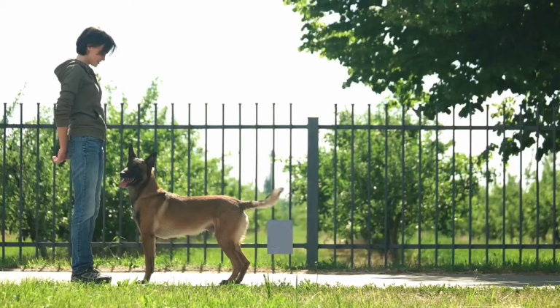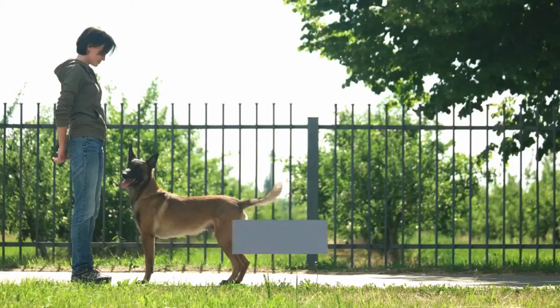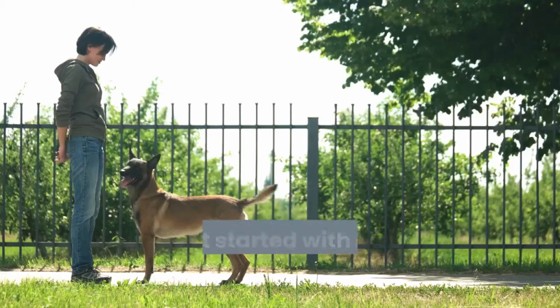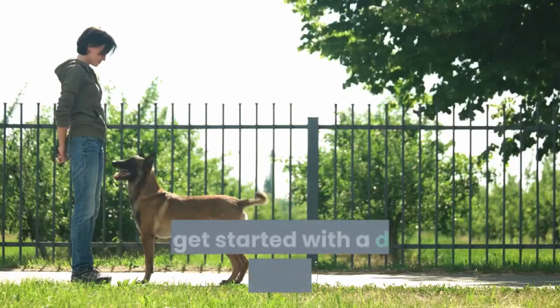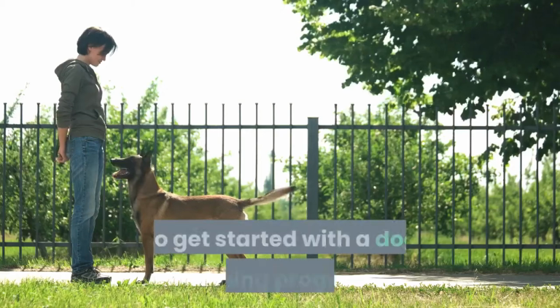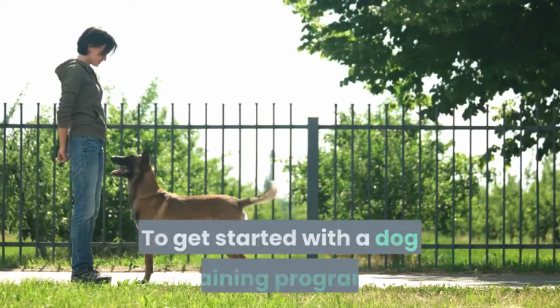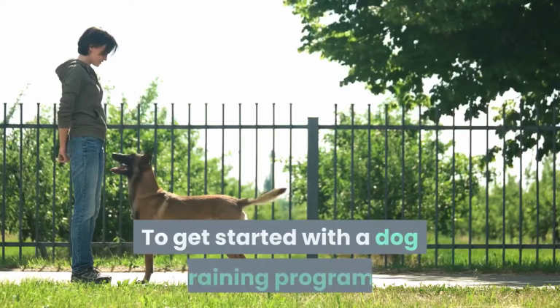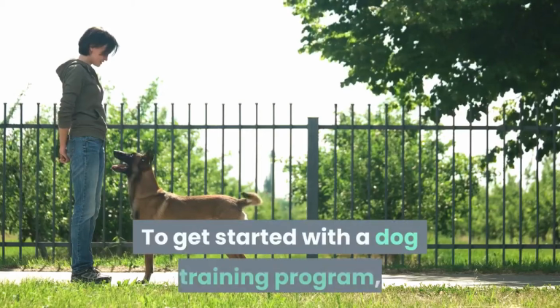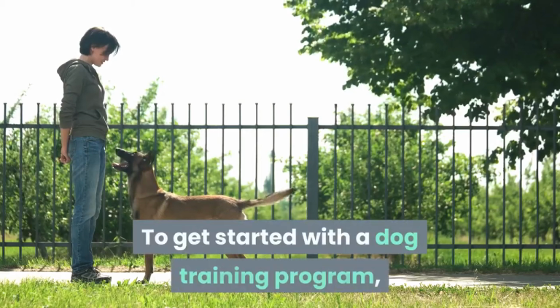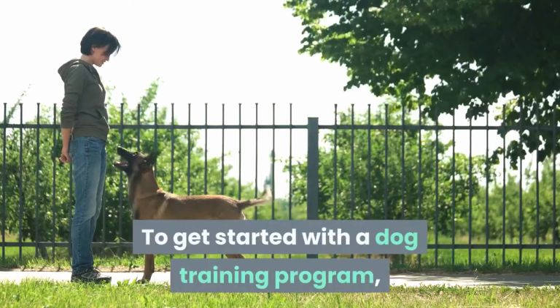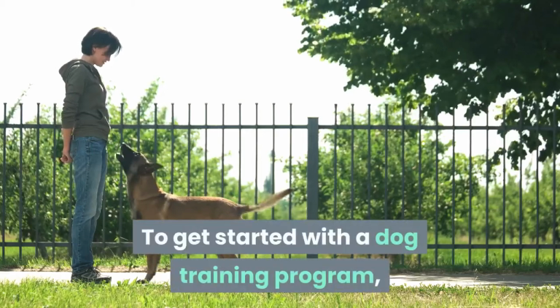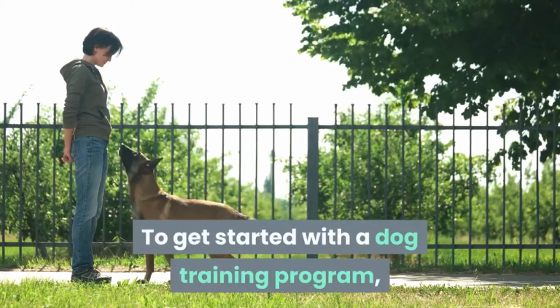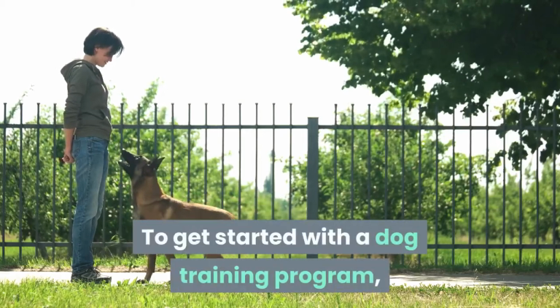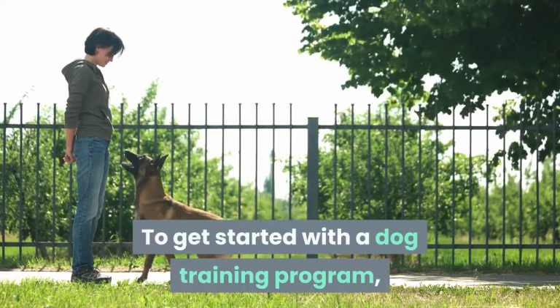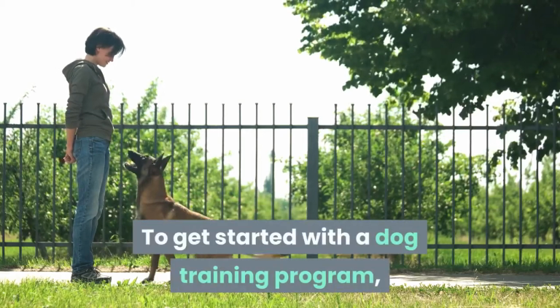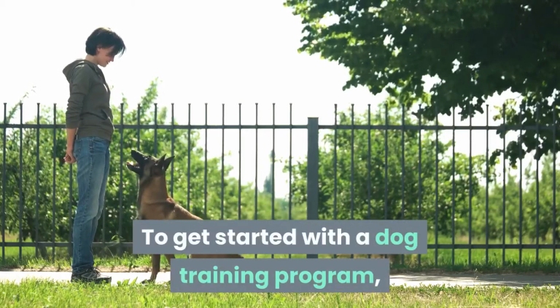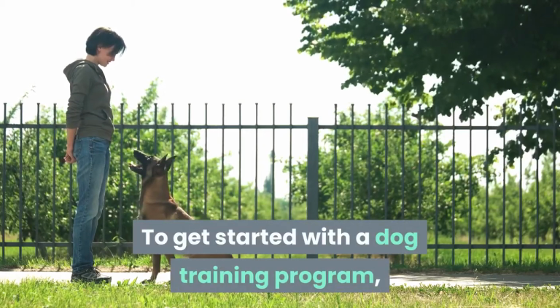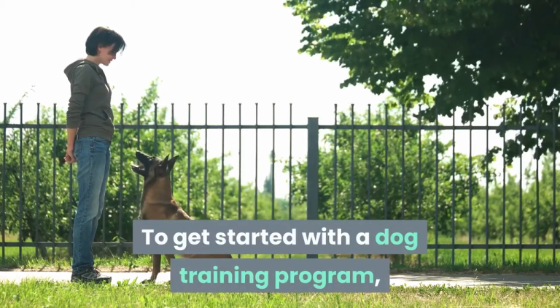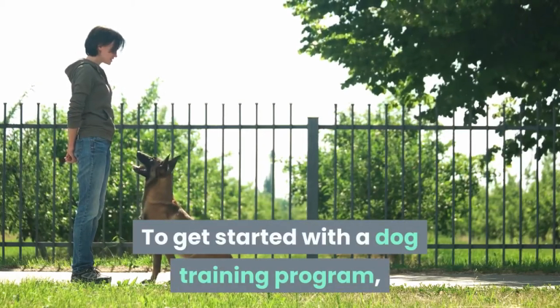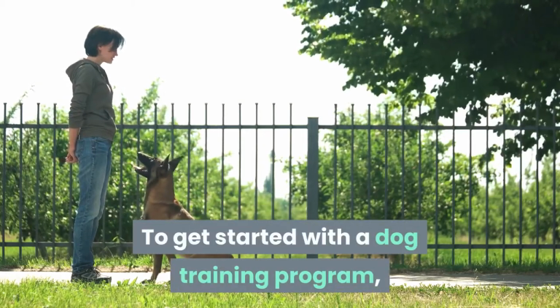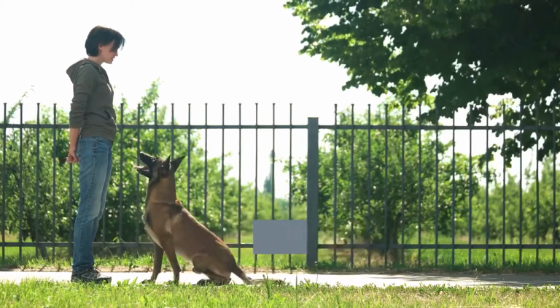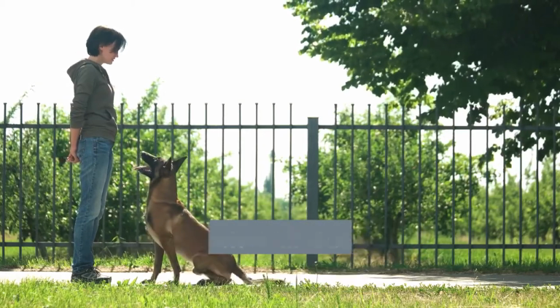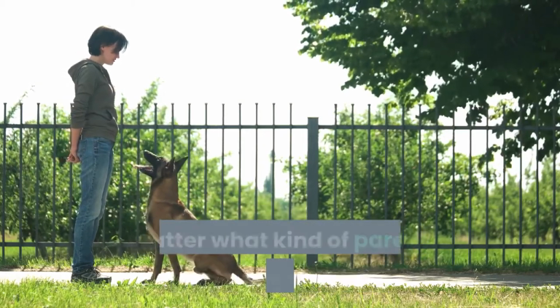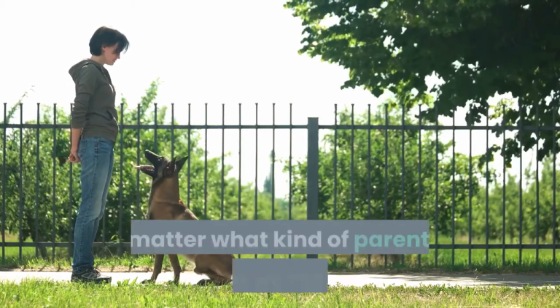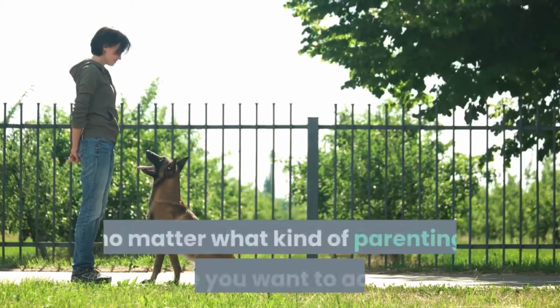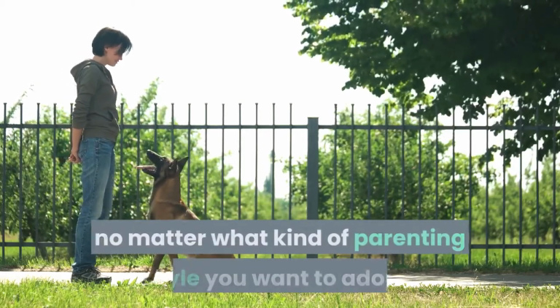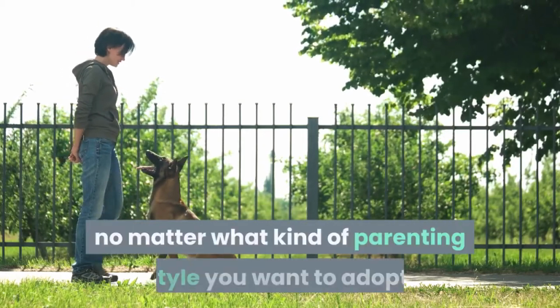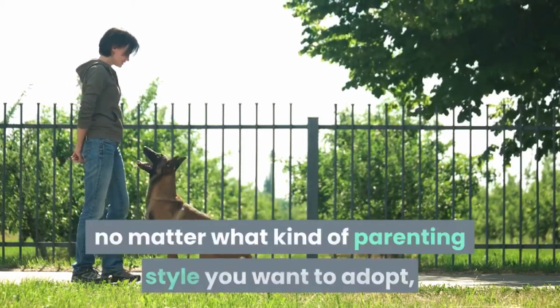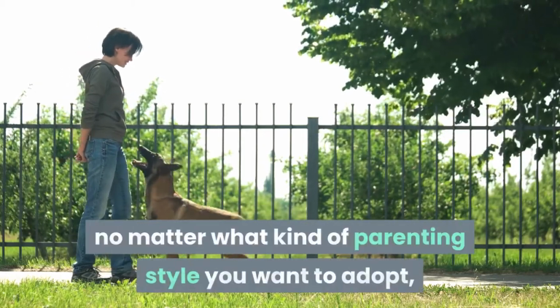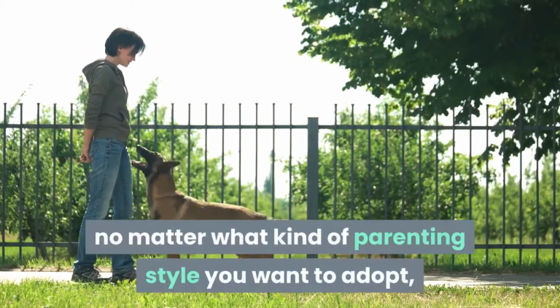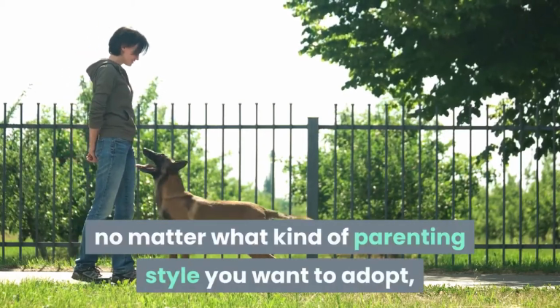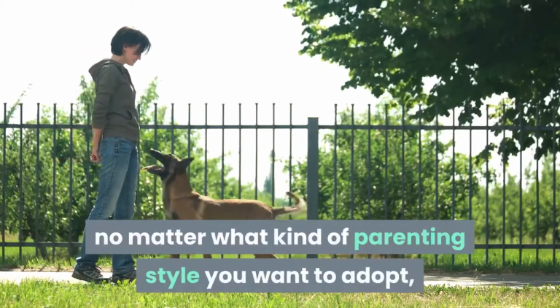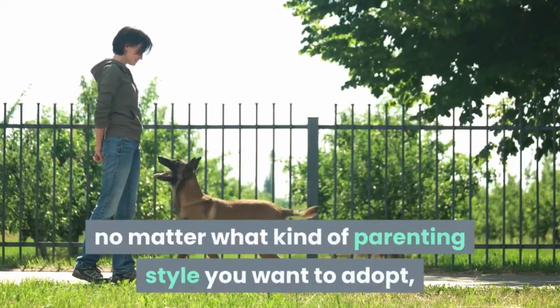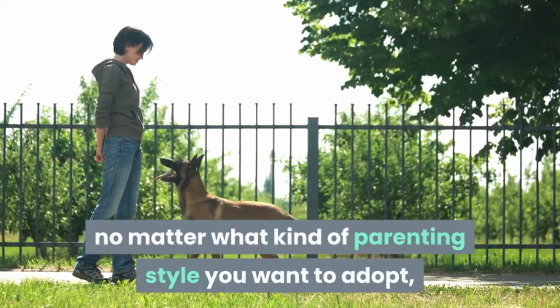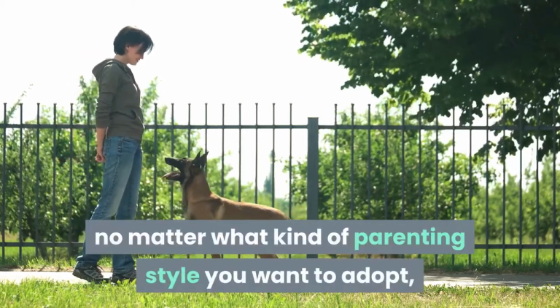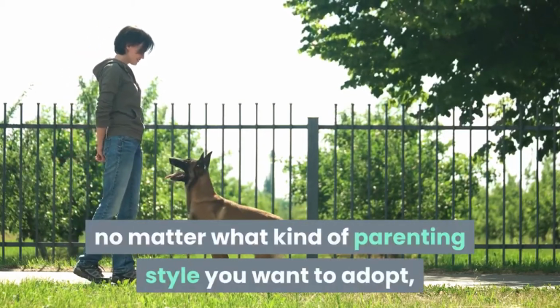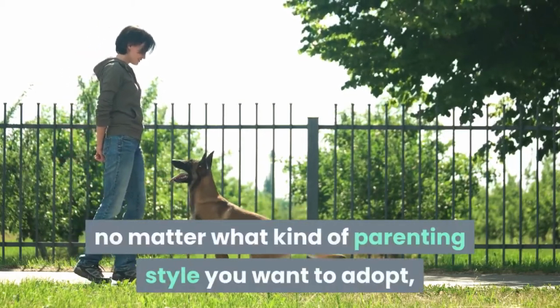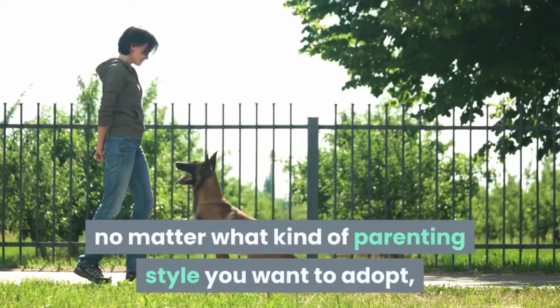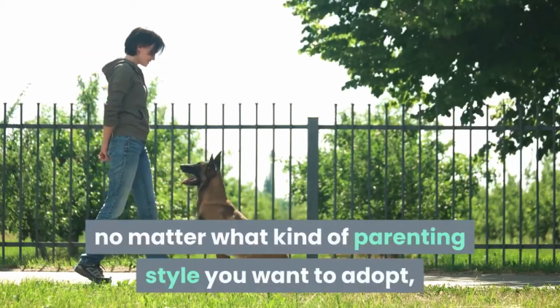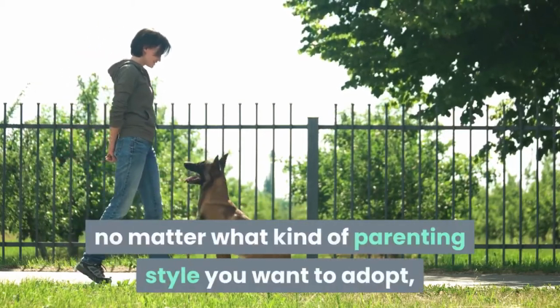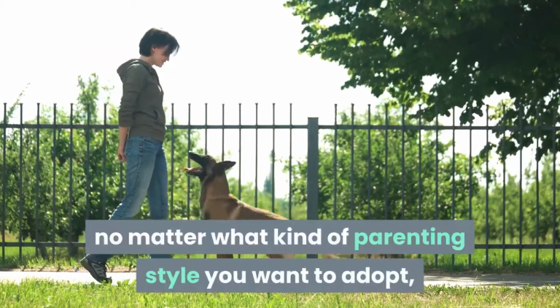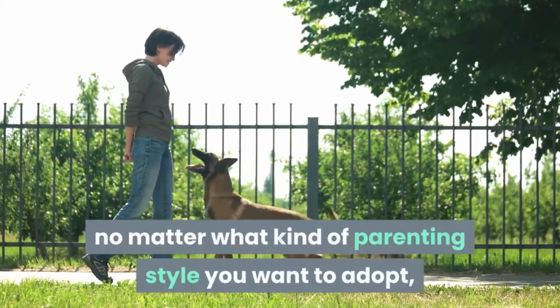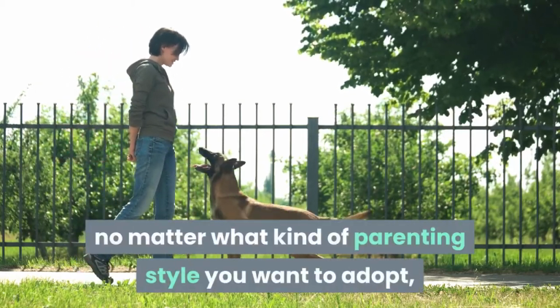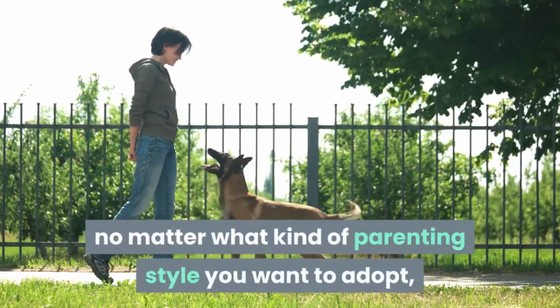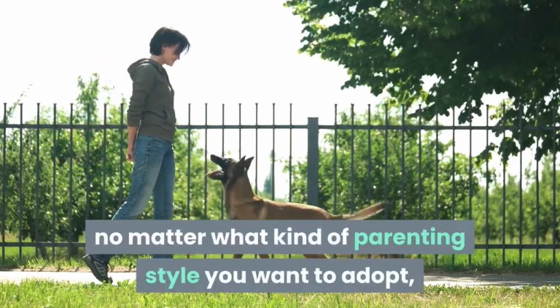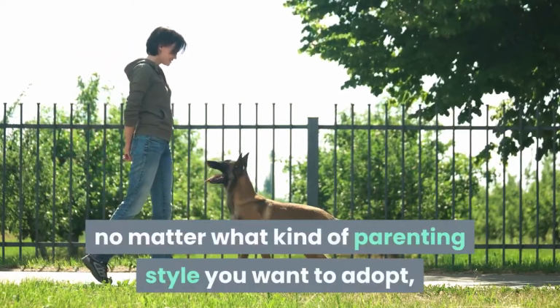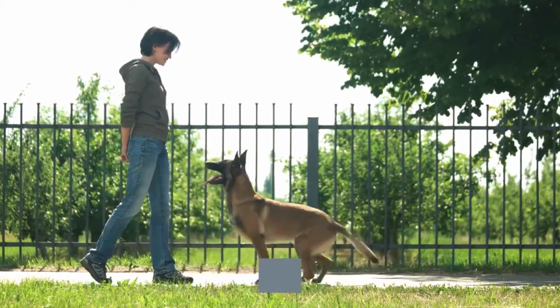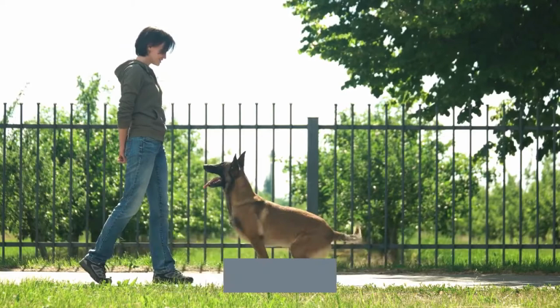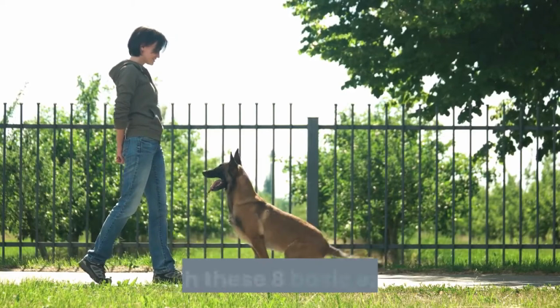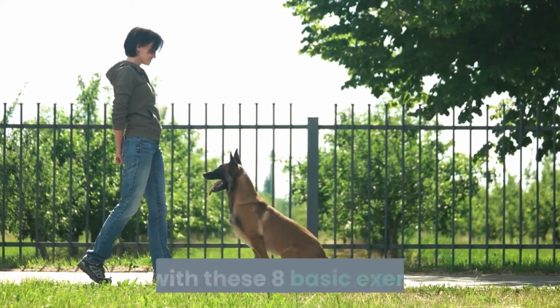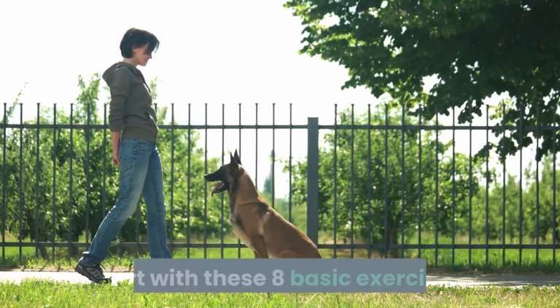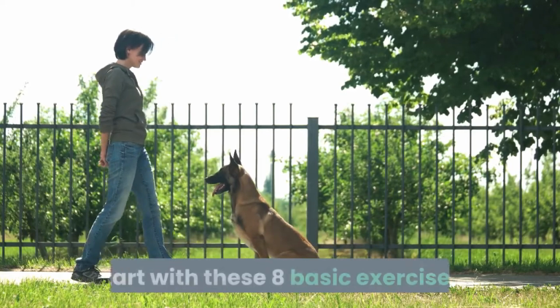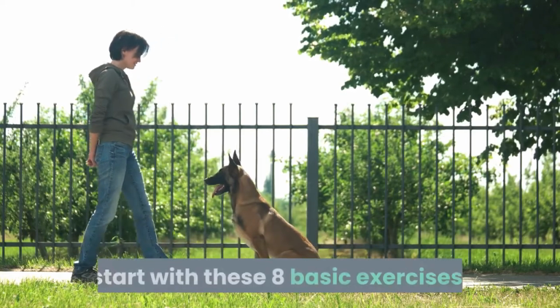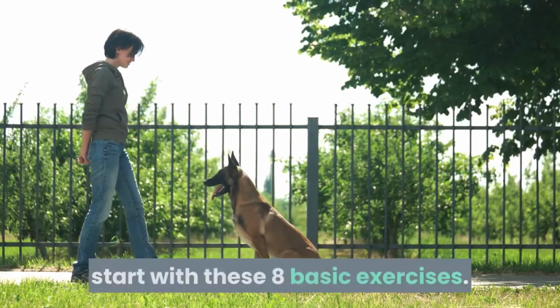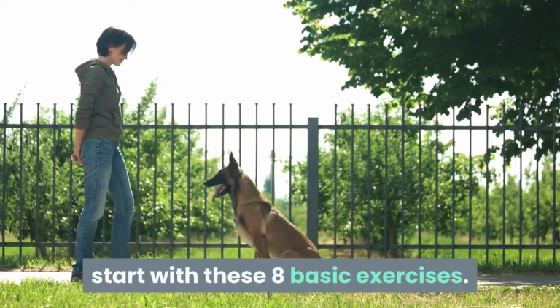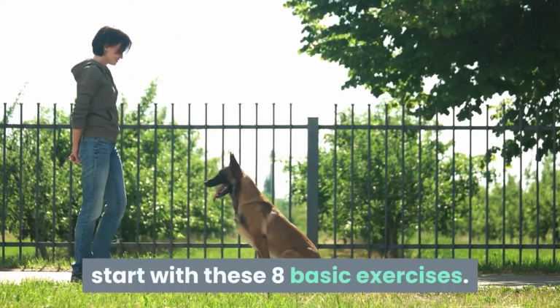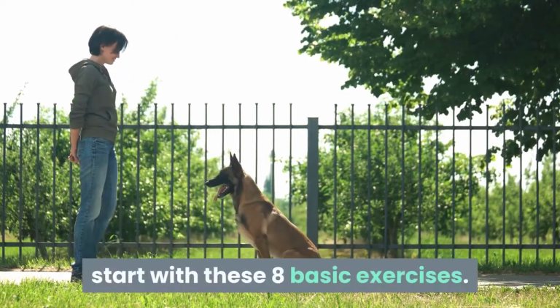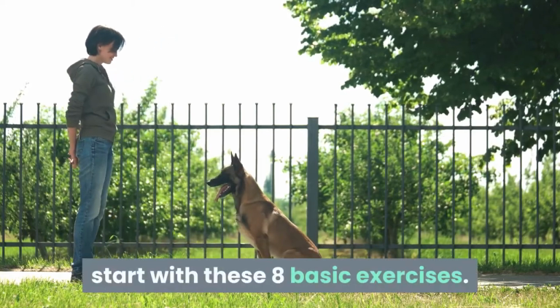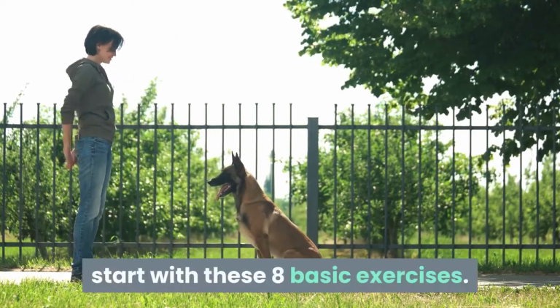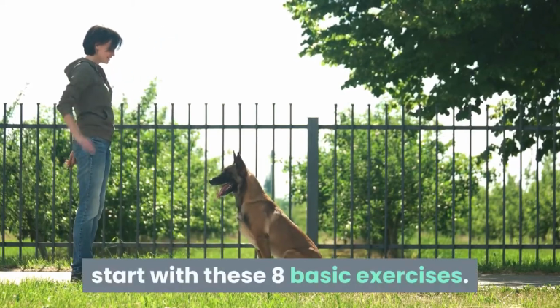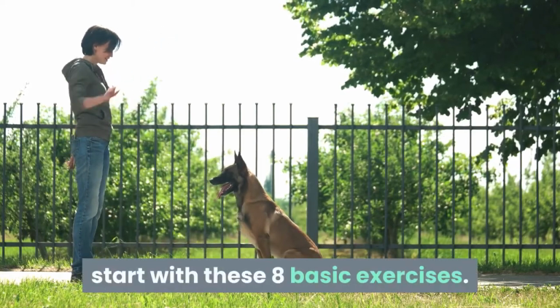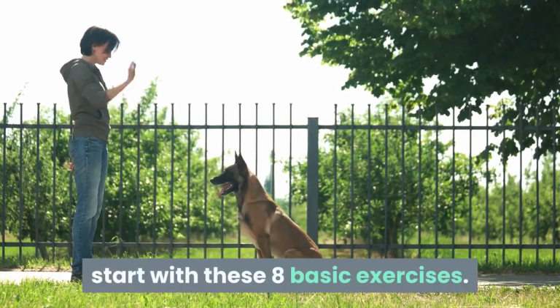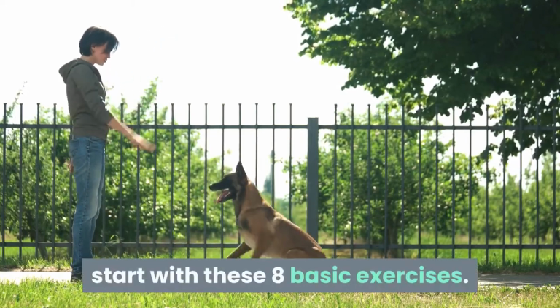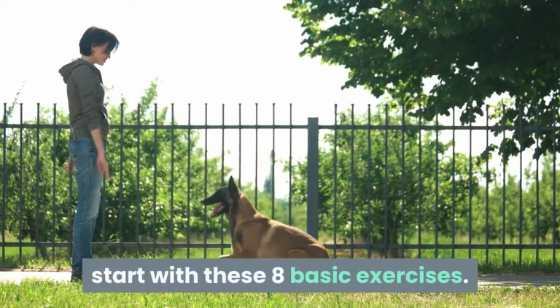To get started with a dog training program, no matter what kind of parenting style you want to adopt, start with these eight basic exercises.